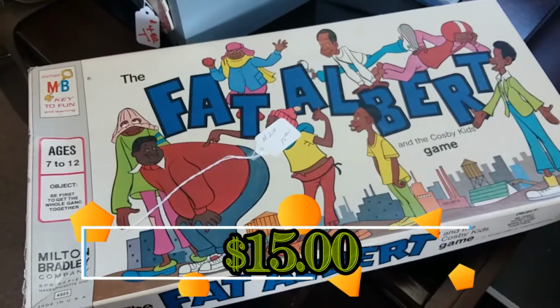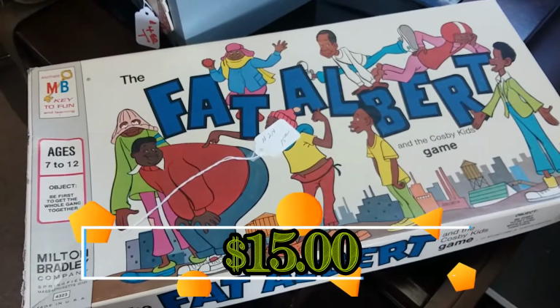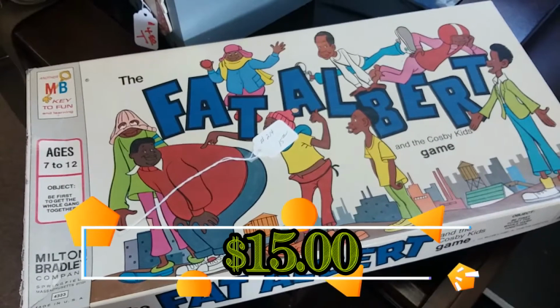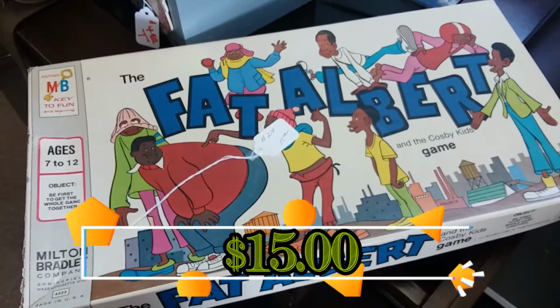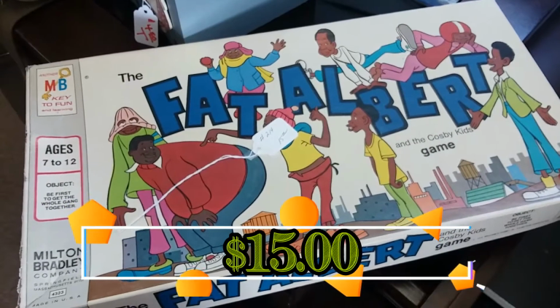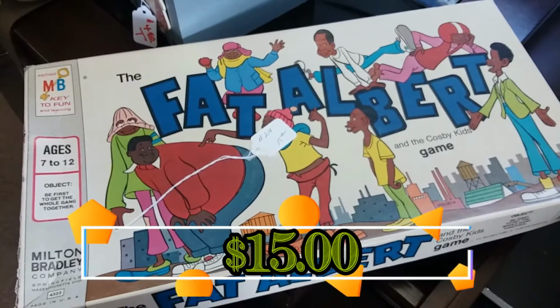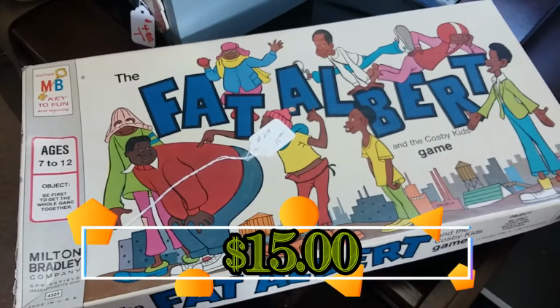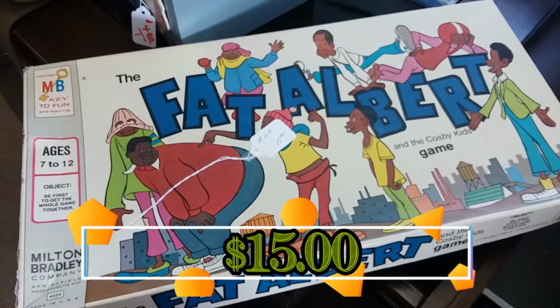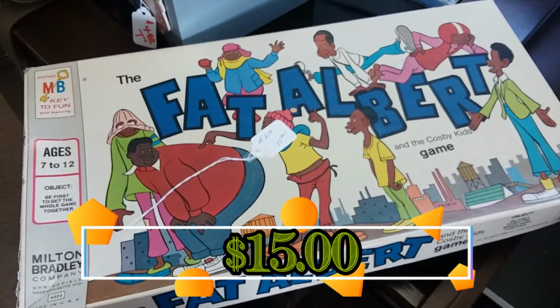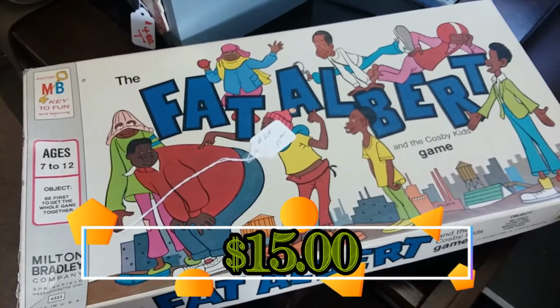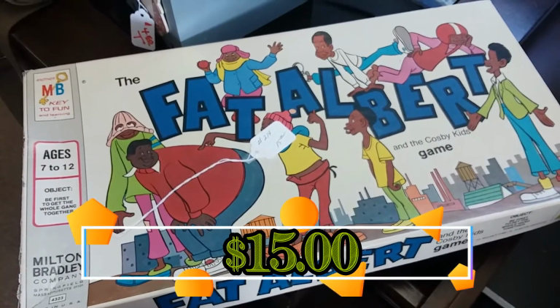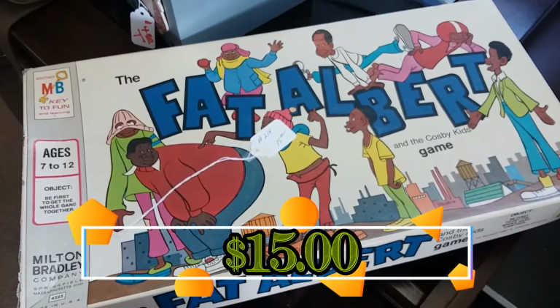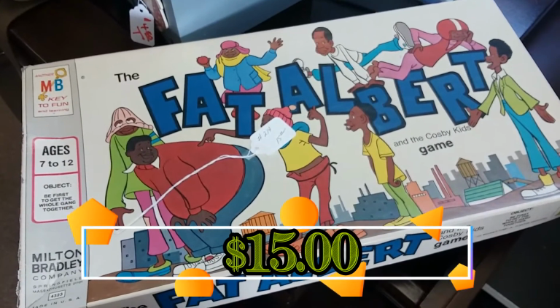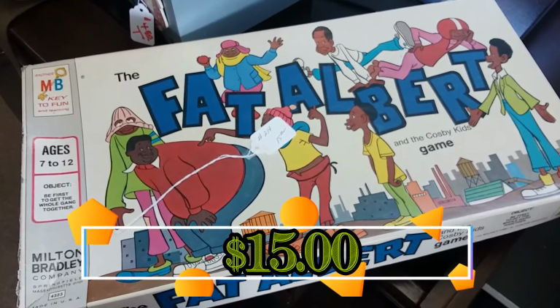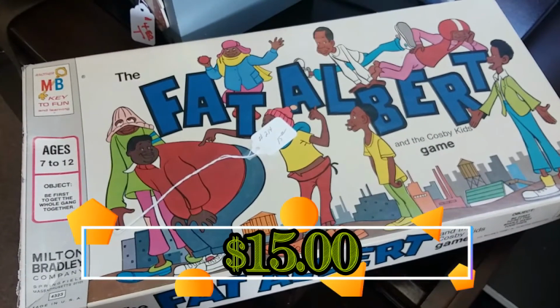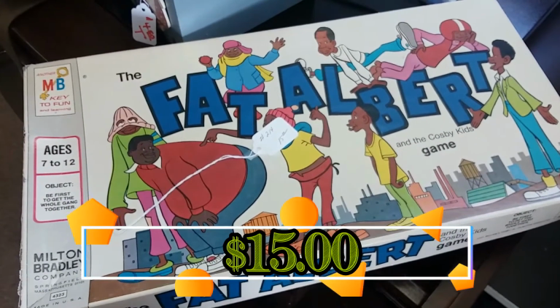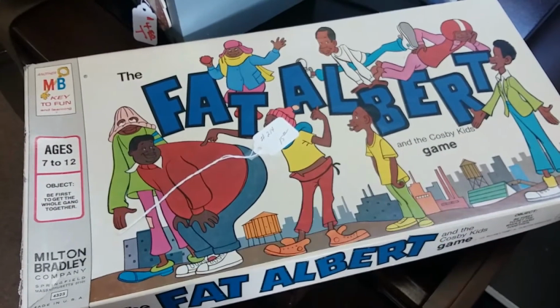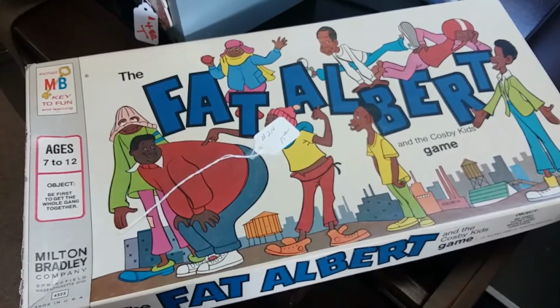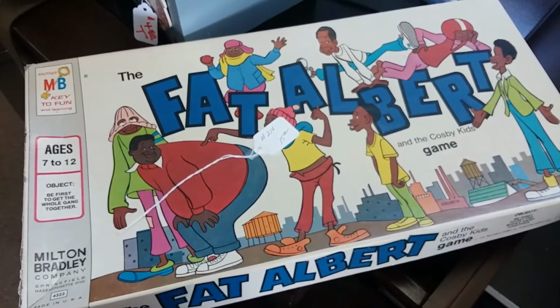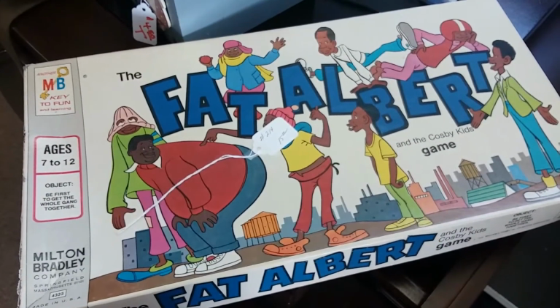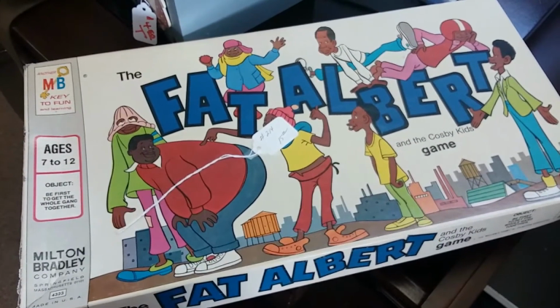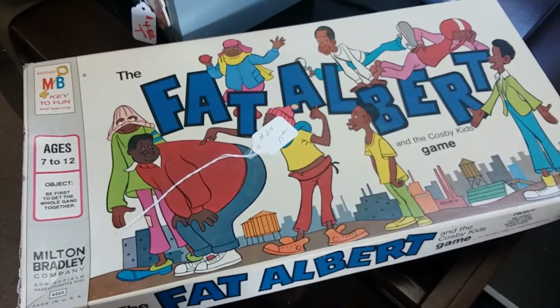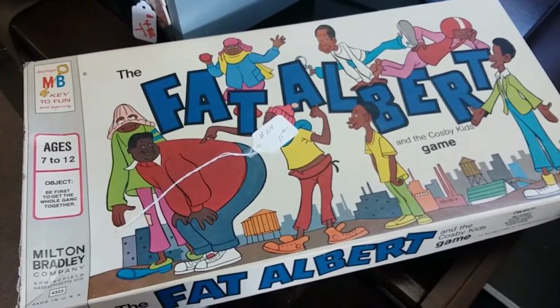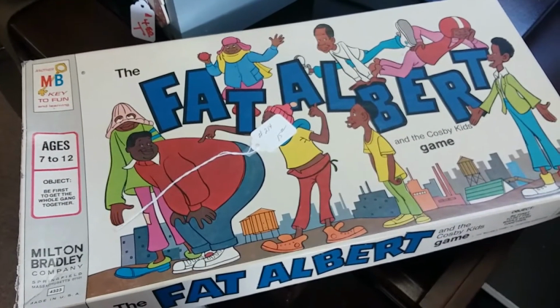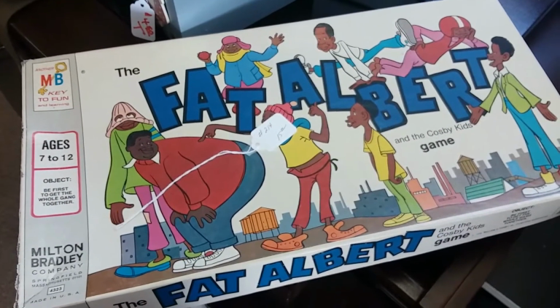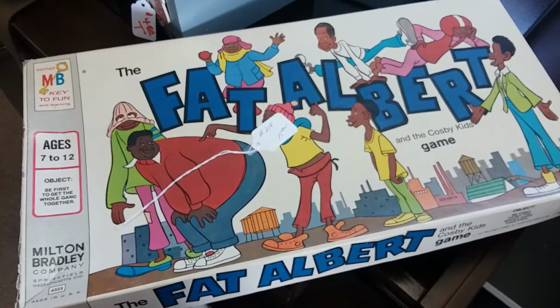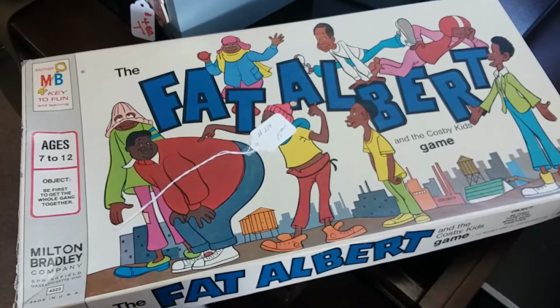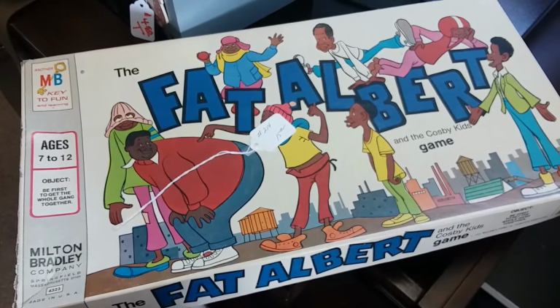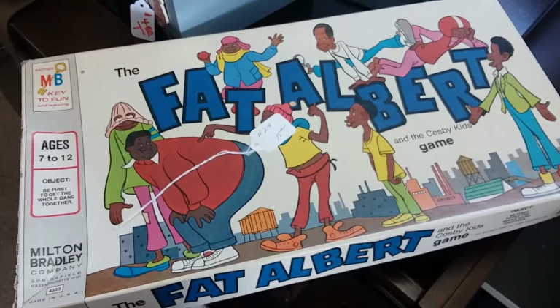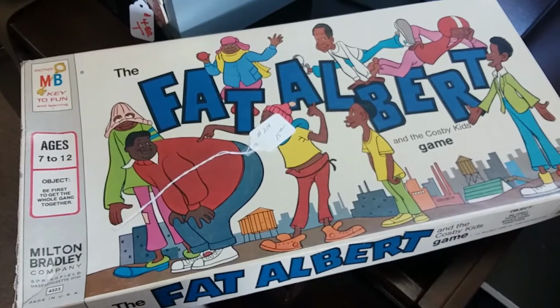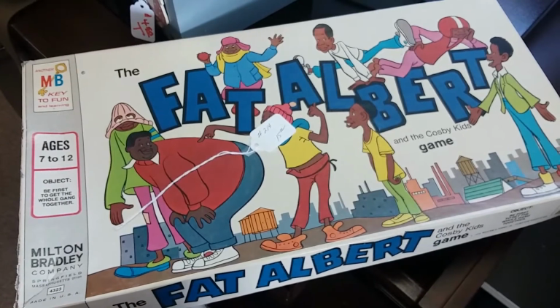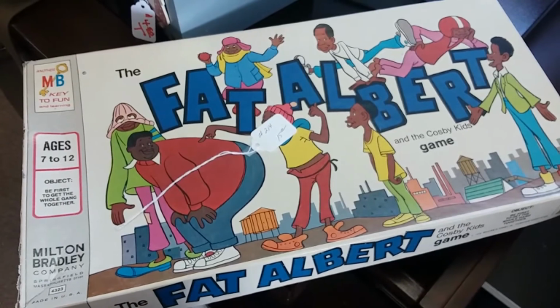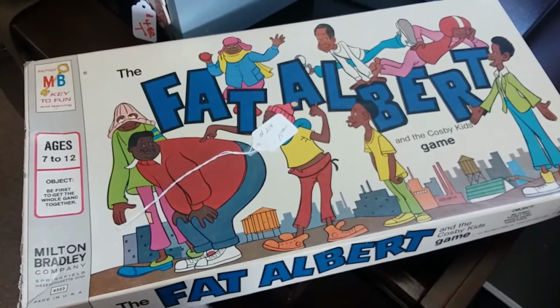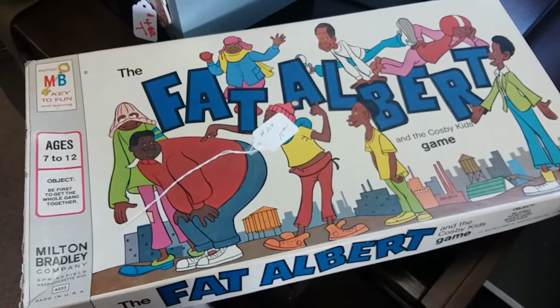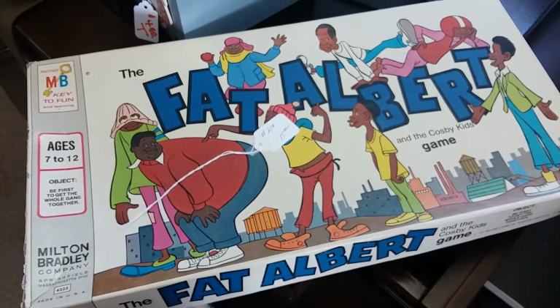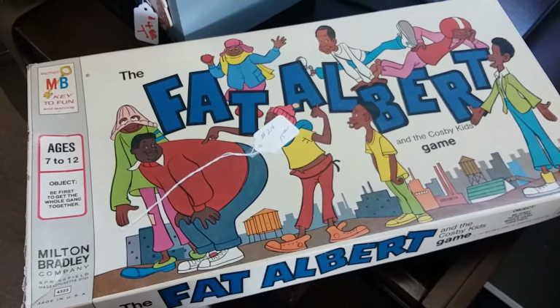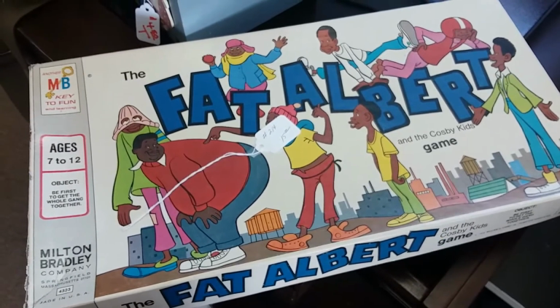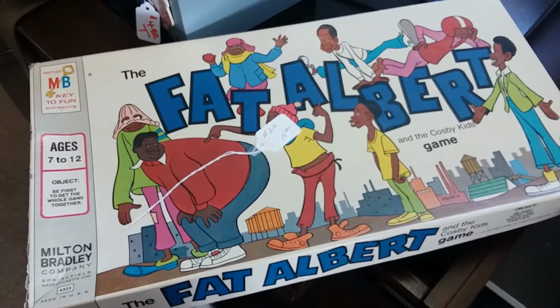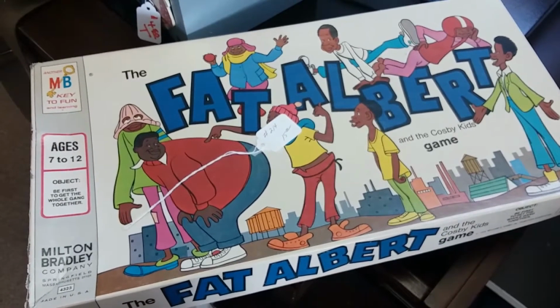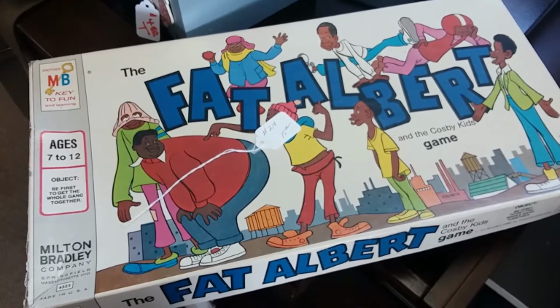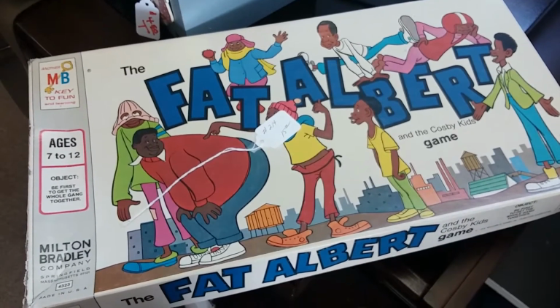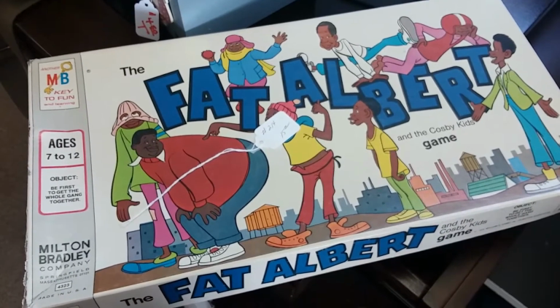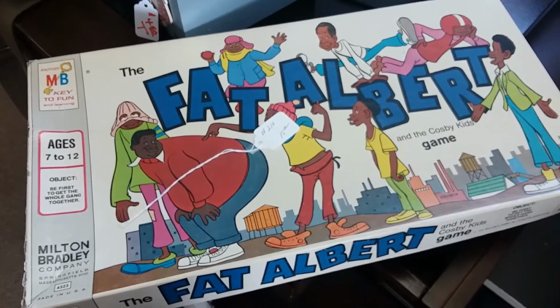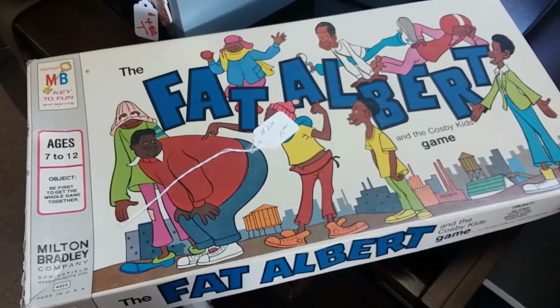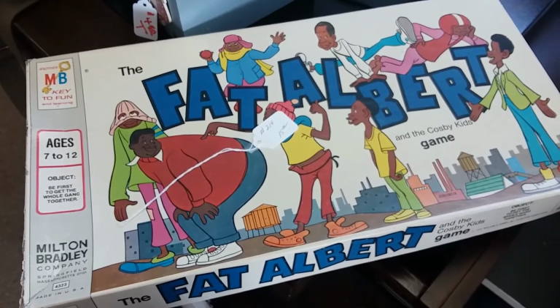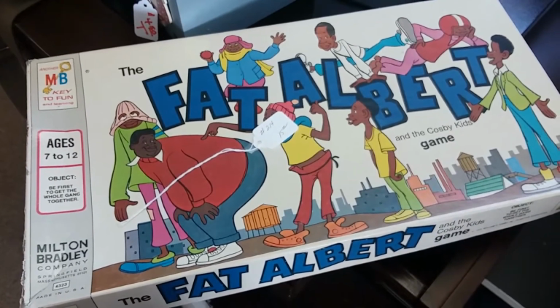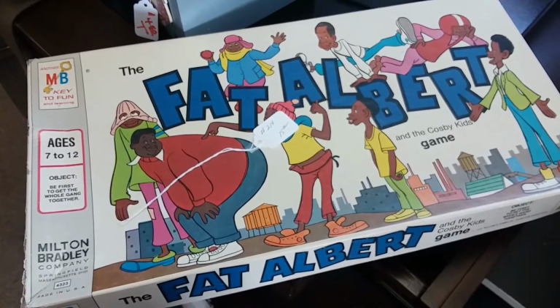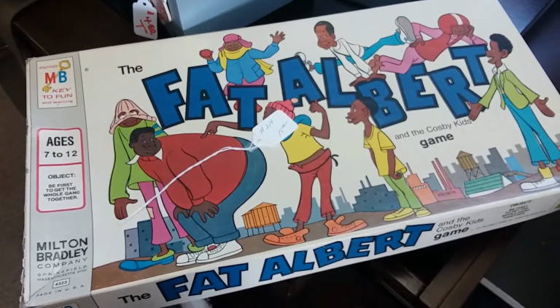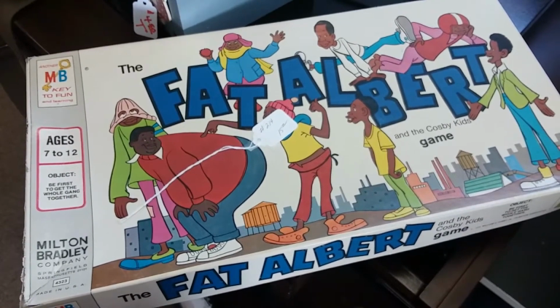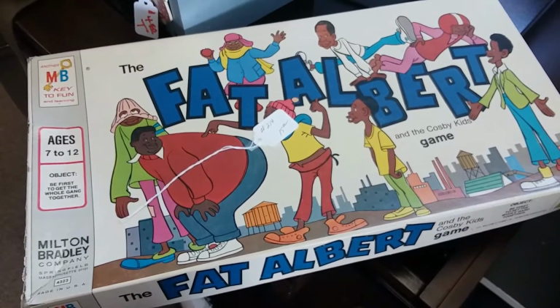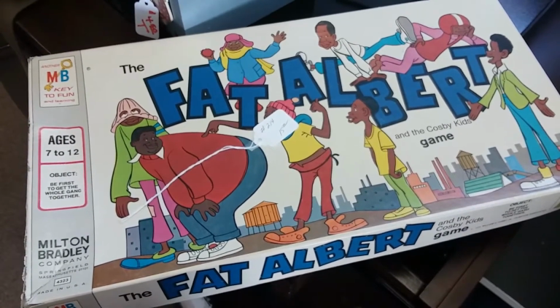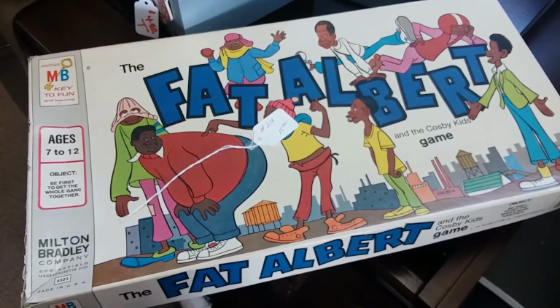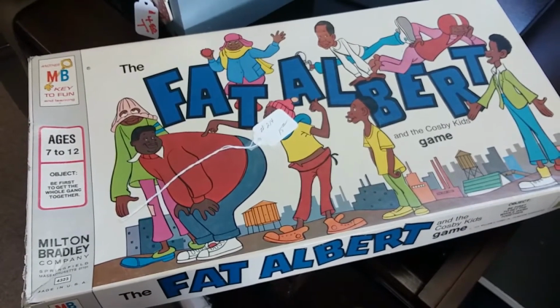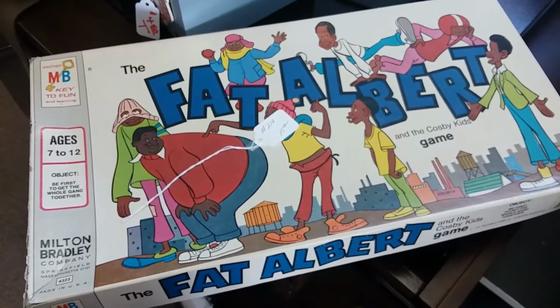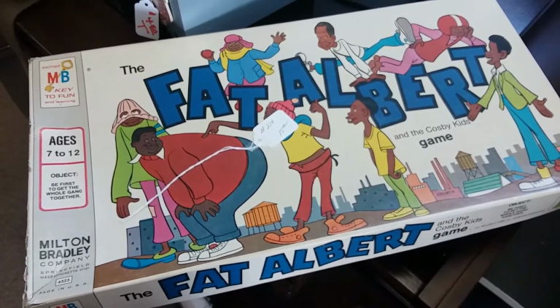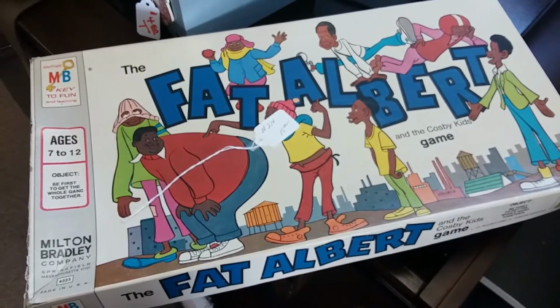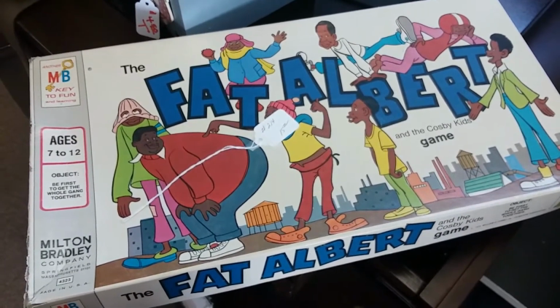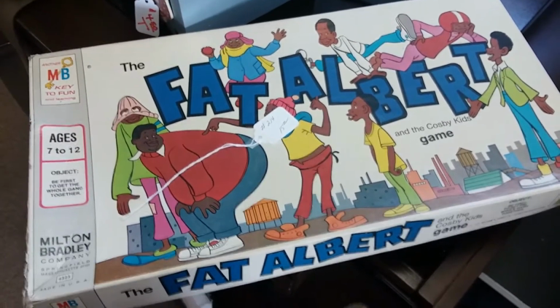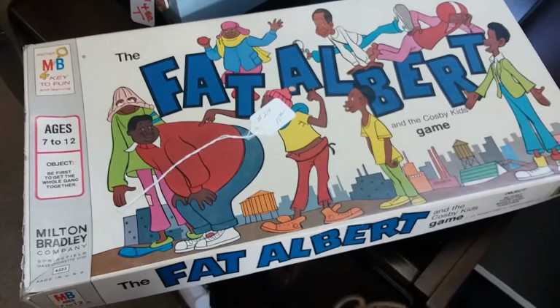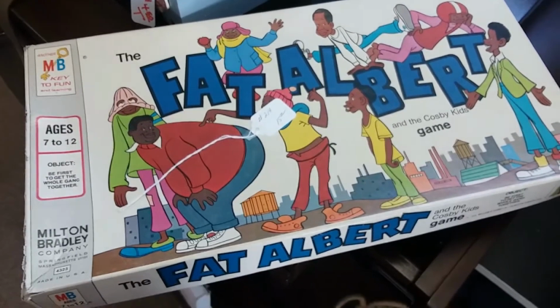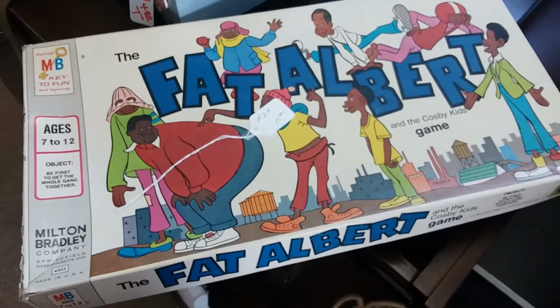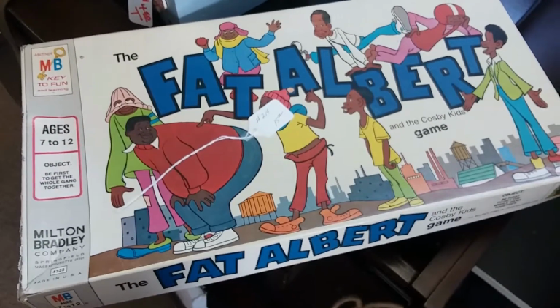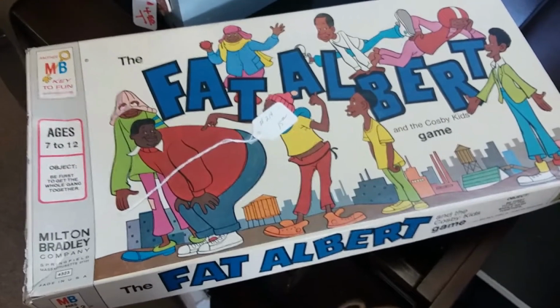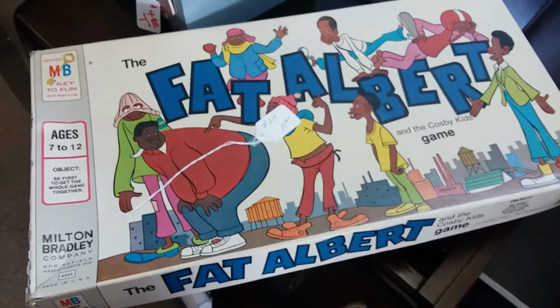Hey hey hey, it's Fat Albert! Unfortunately the game costs way too much, so I'm going to leave you, Fat Albert. Sorry.